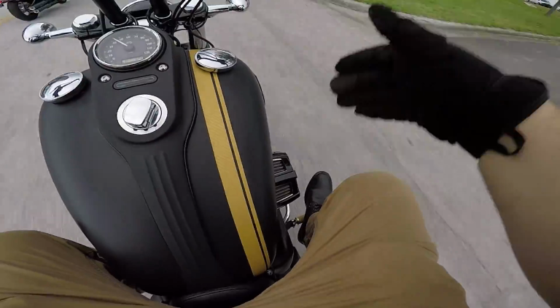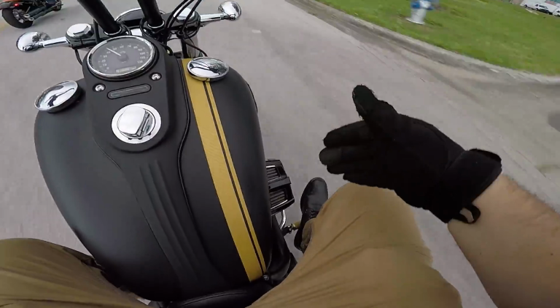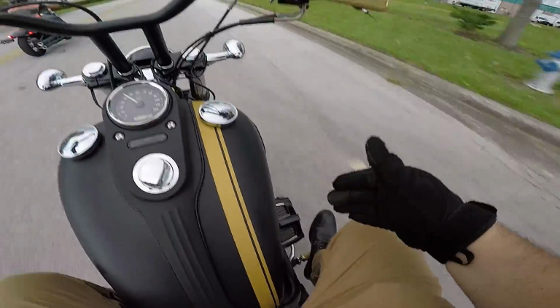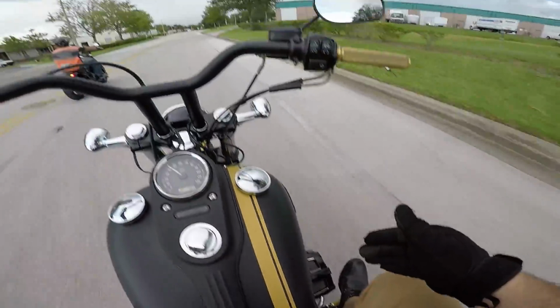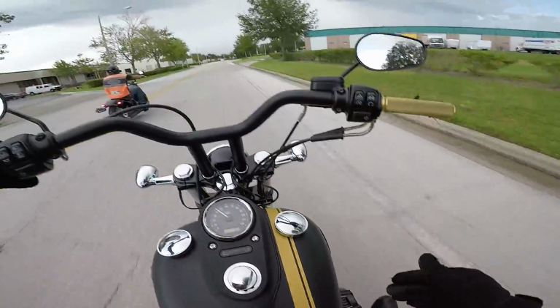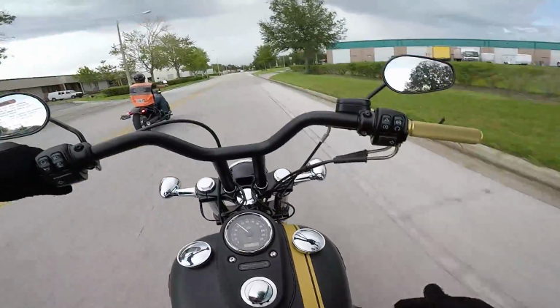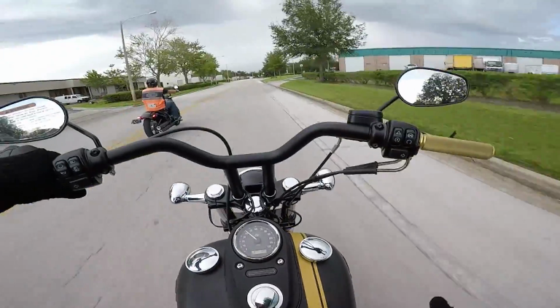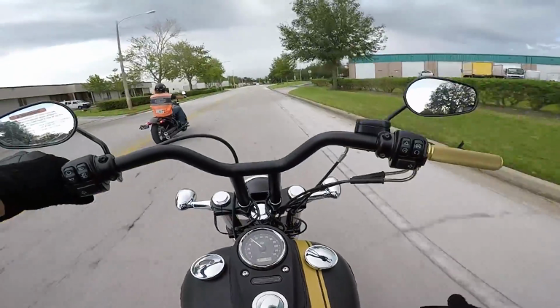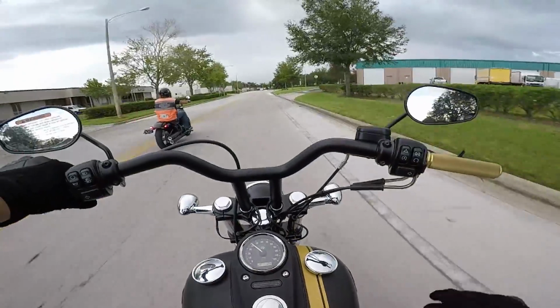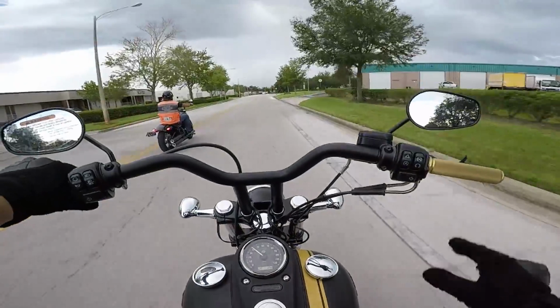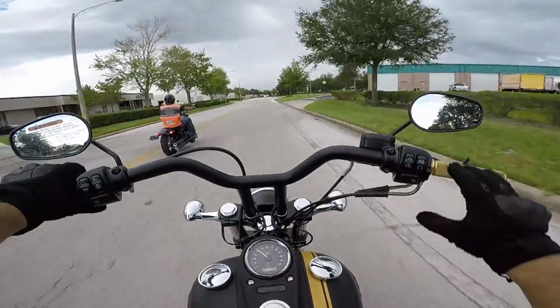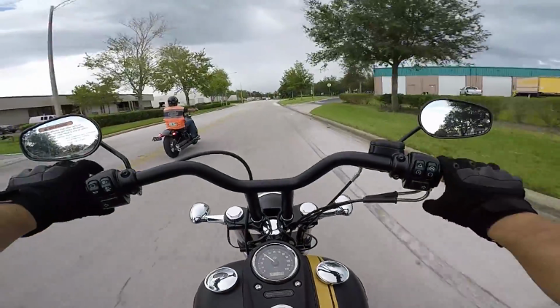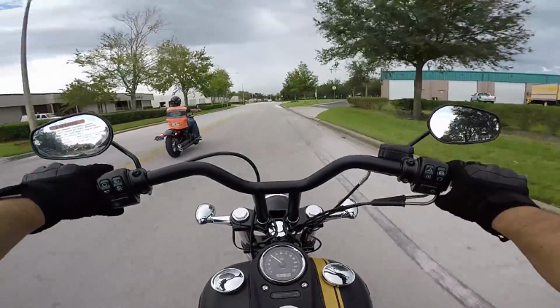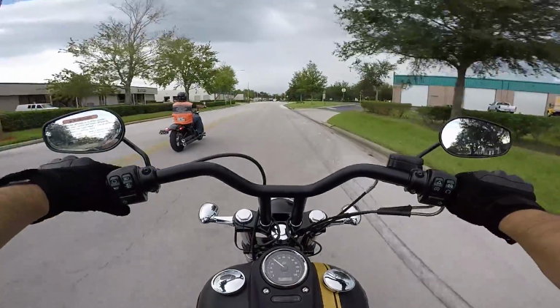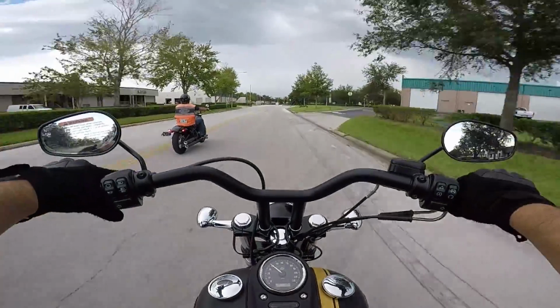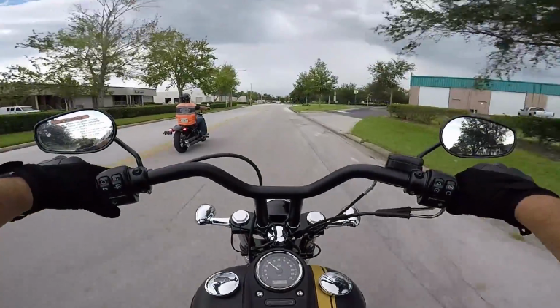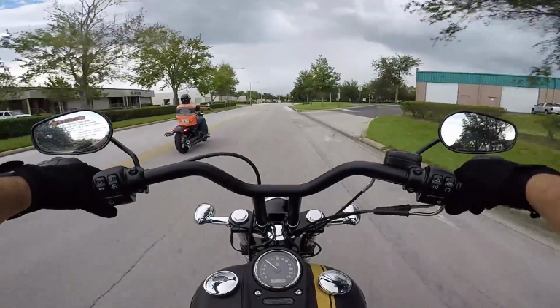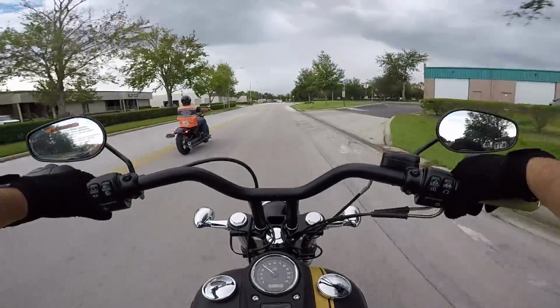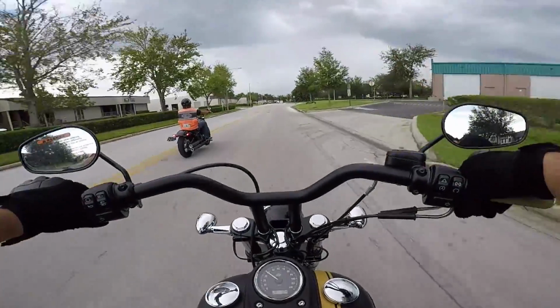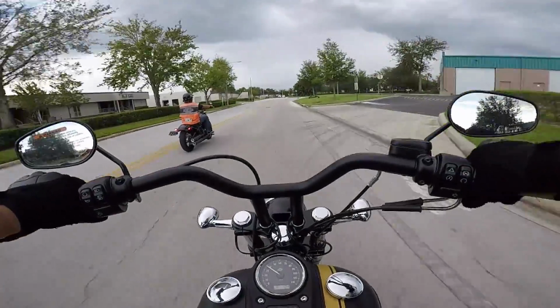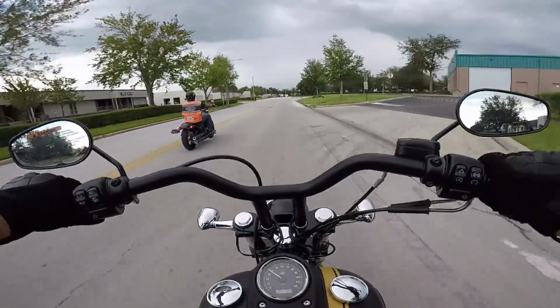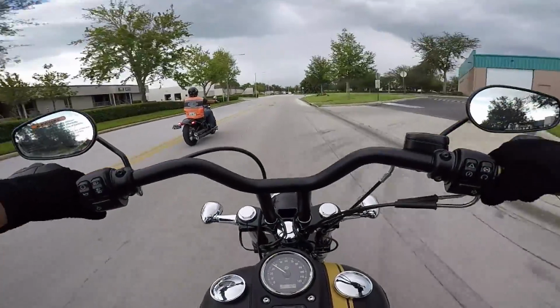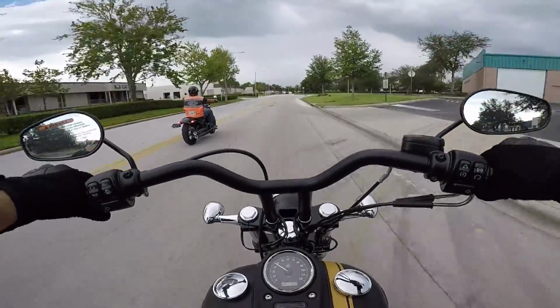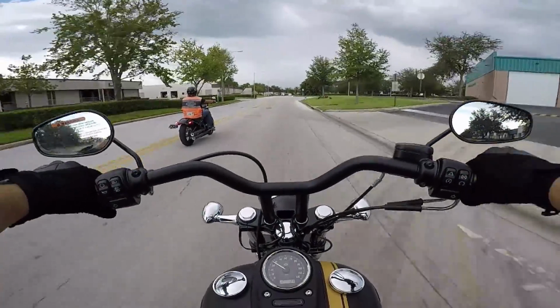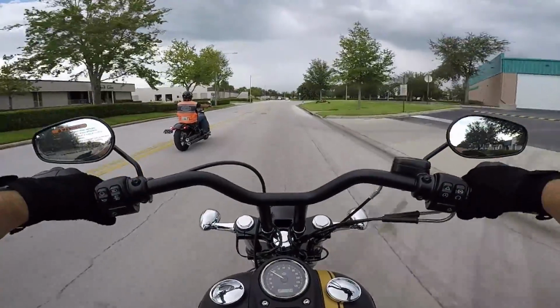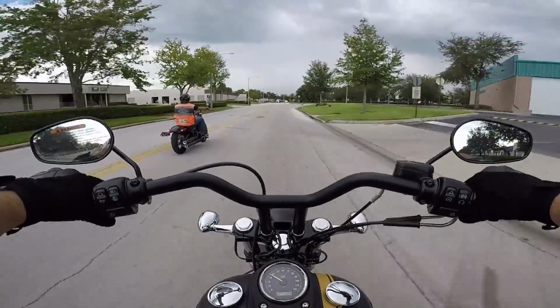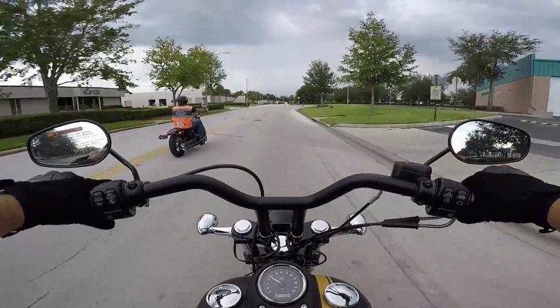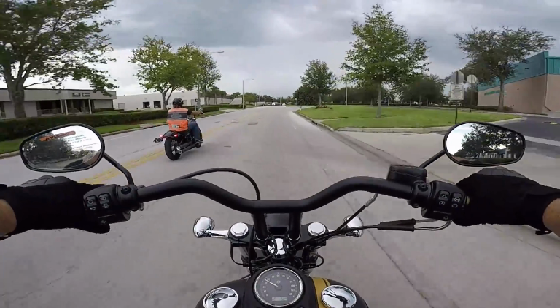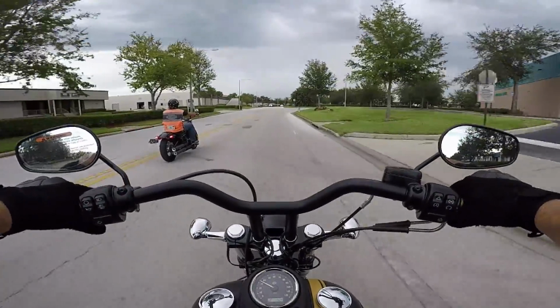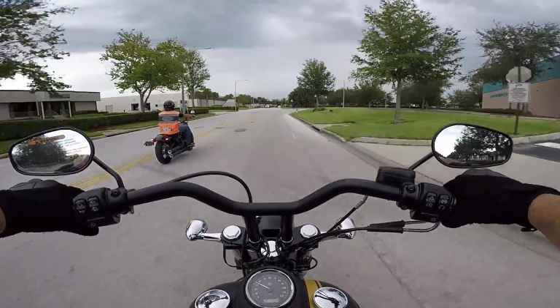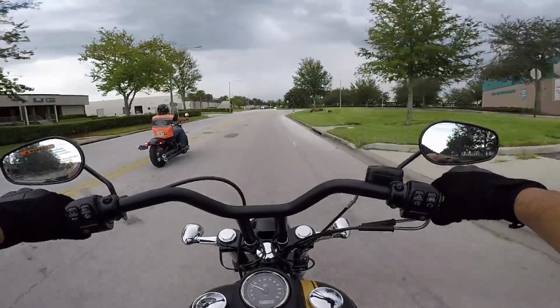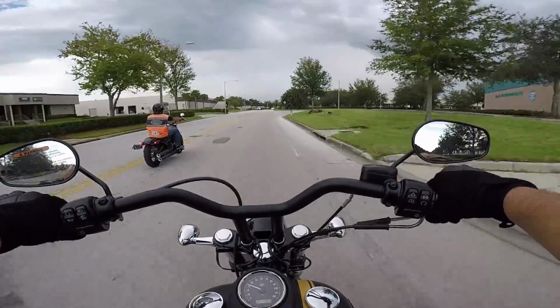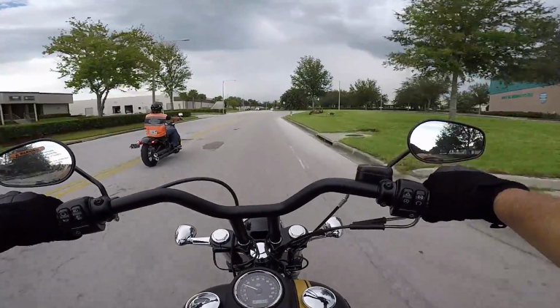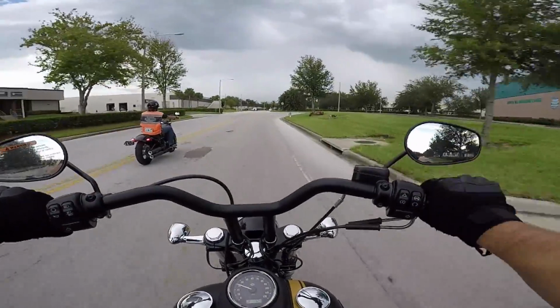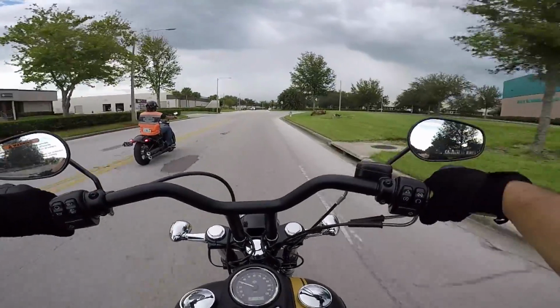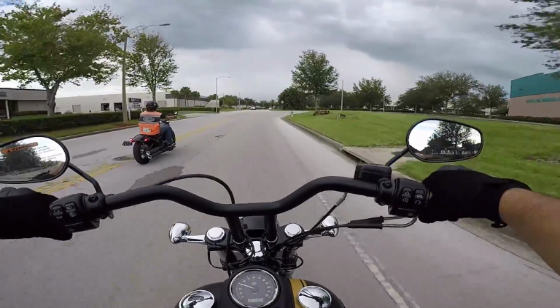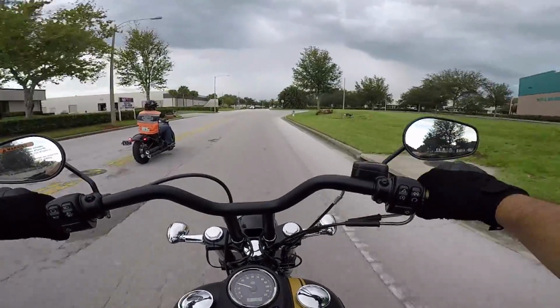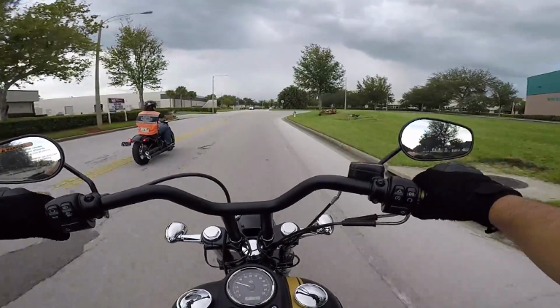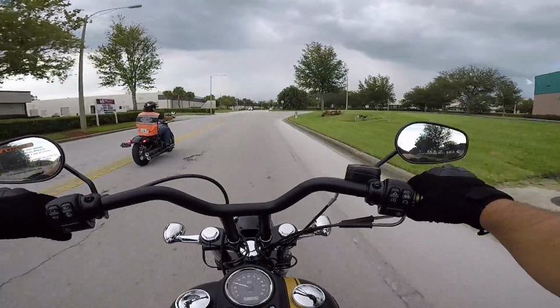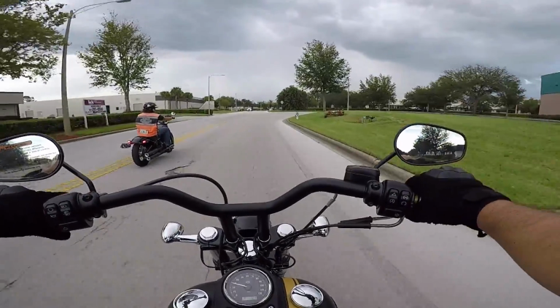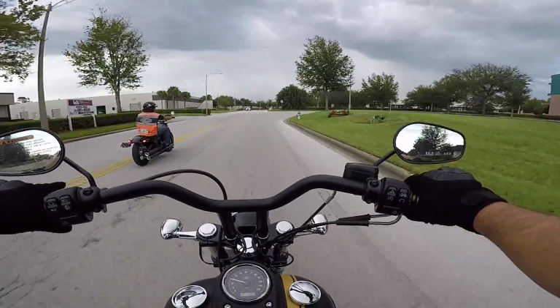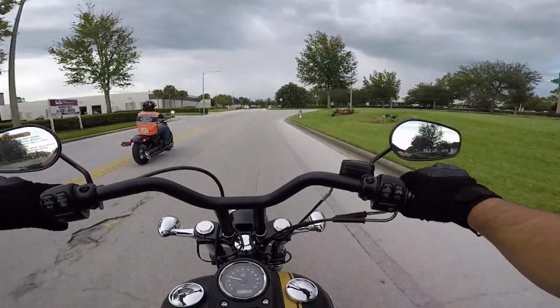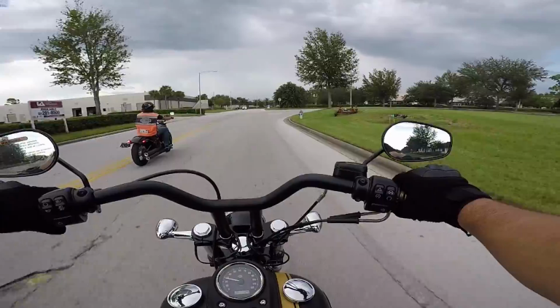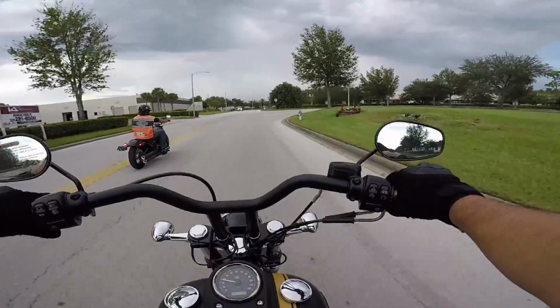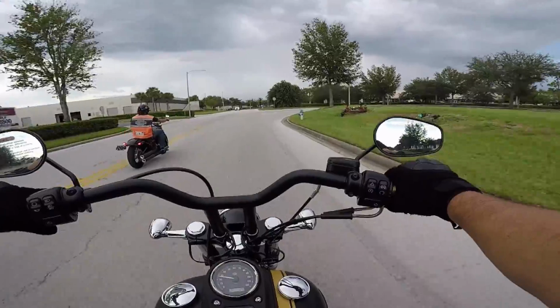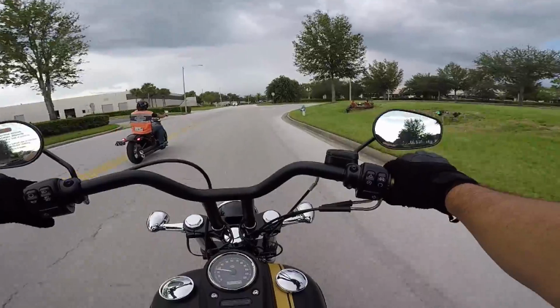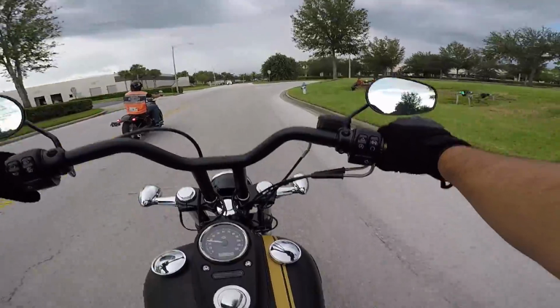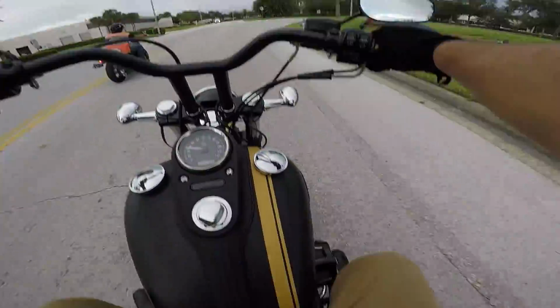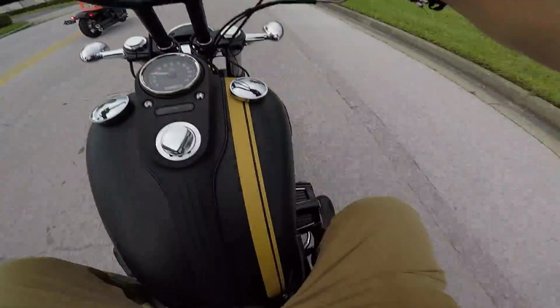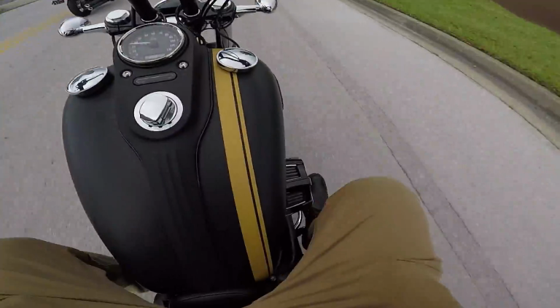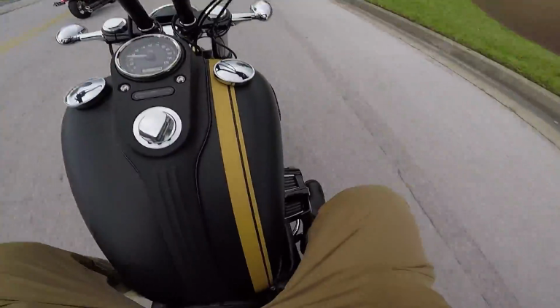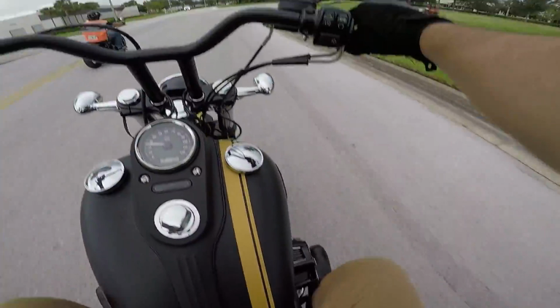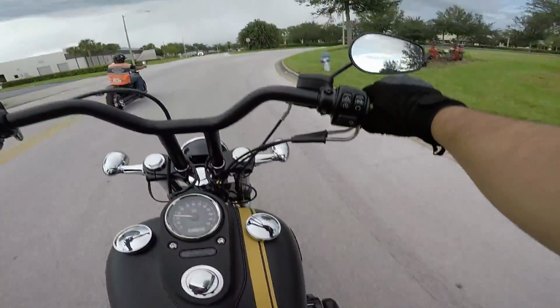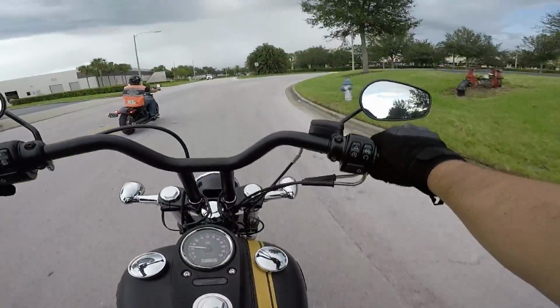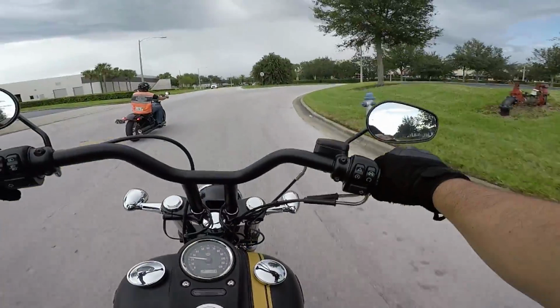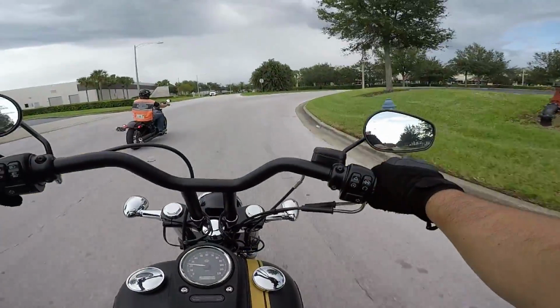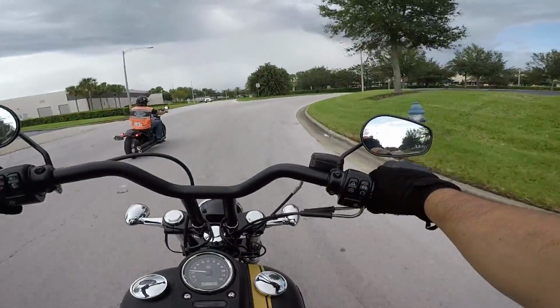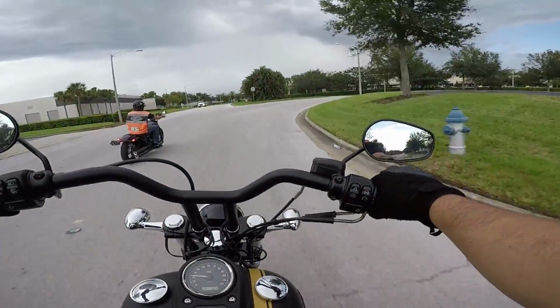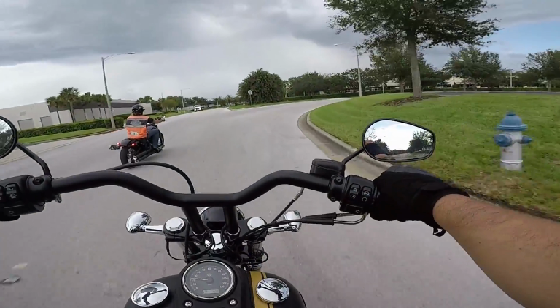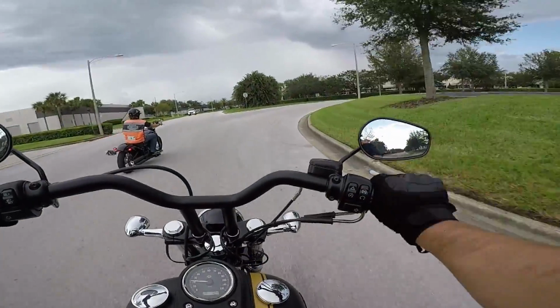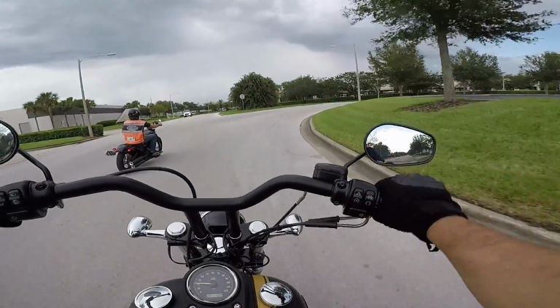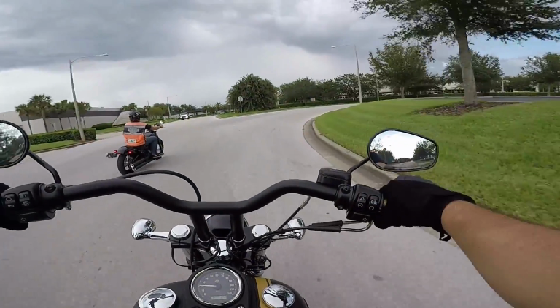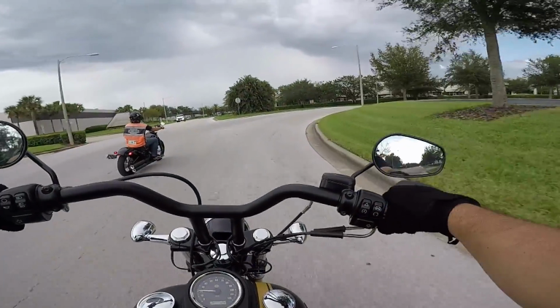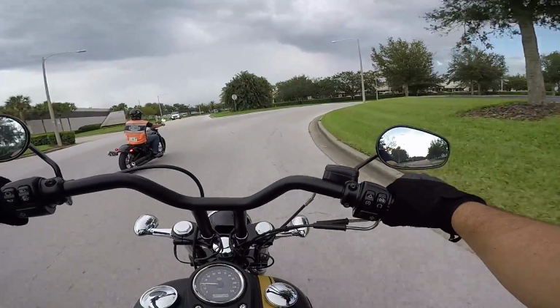The brake doesn't need to be adjusted — I will tell you guys that right now. It needs to be dropped a little bit because I feel like I'm reaching way up with my foot.